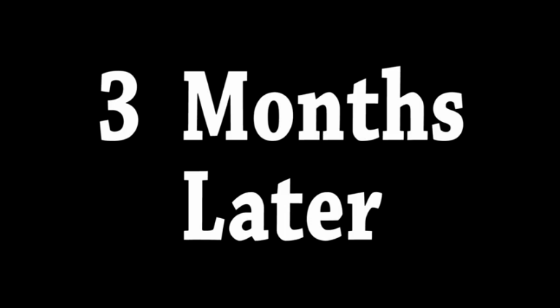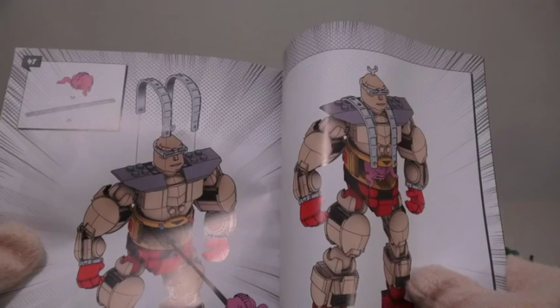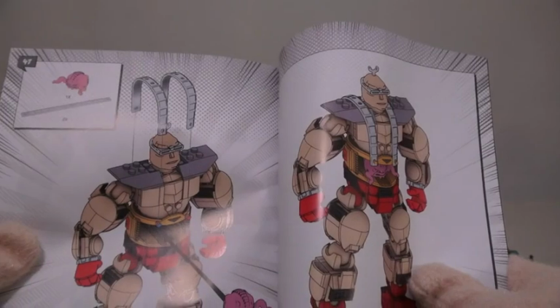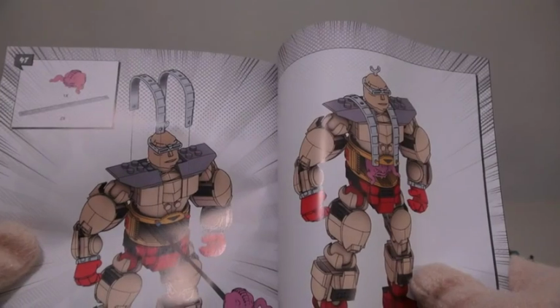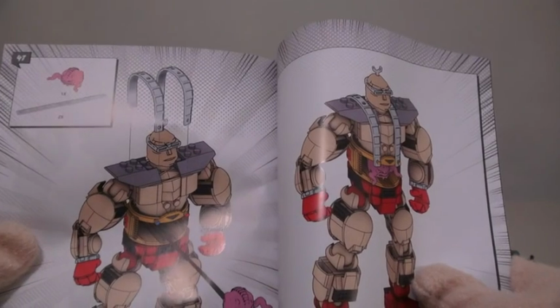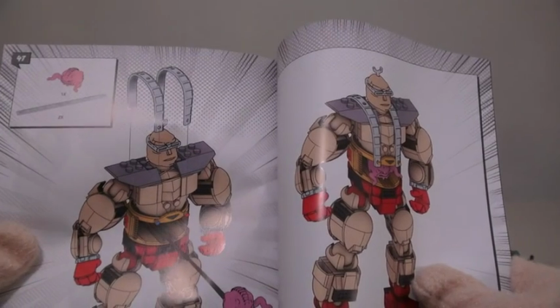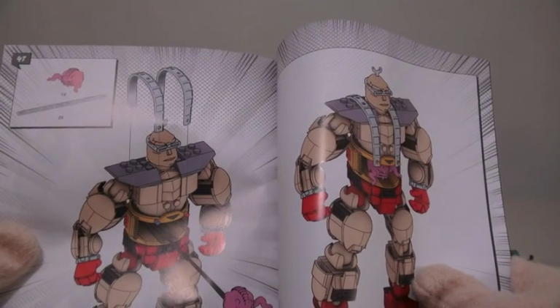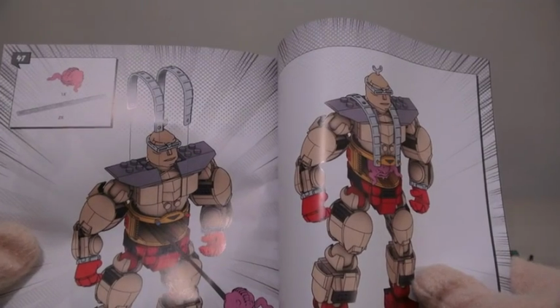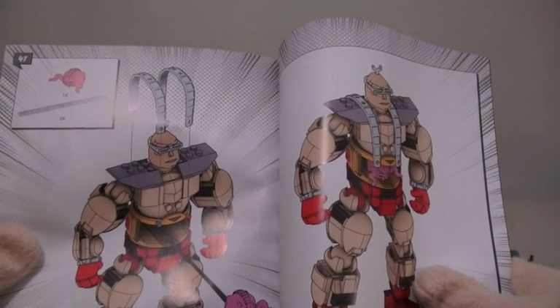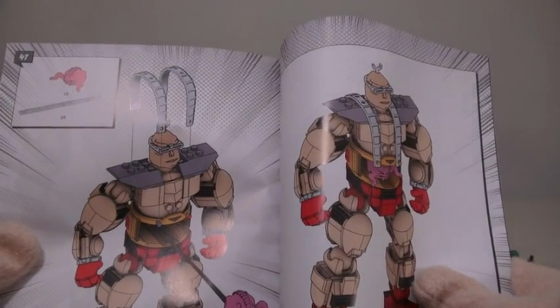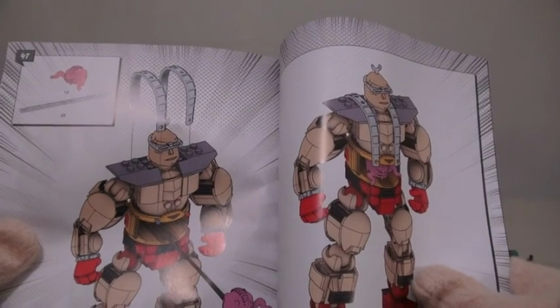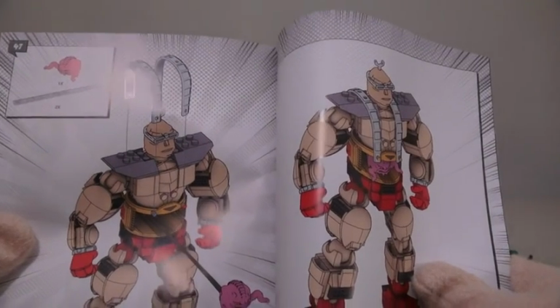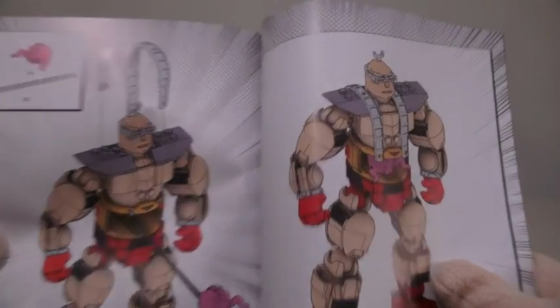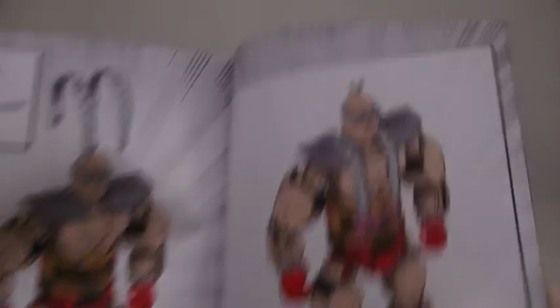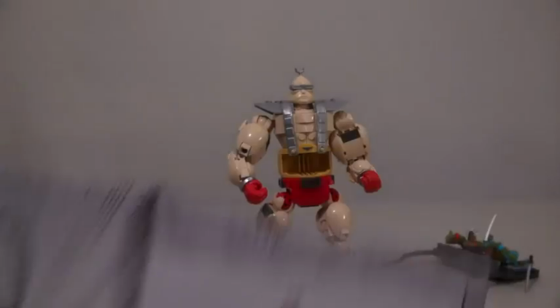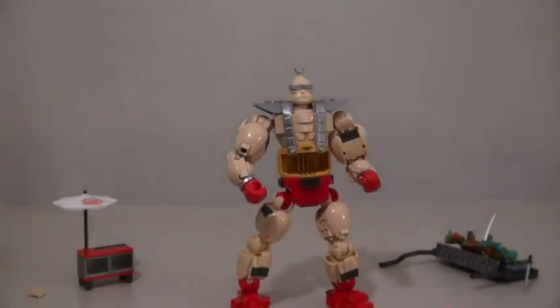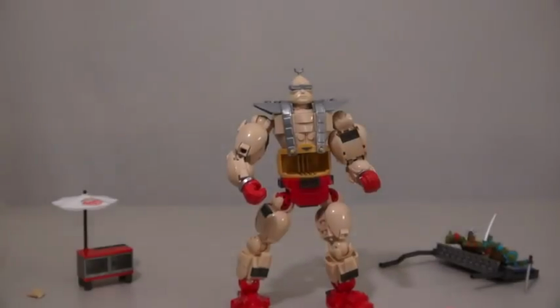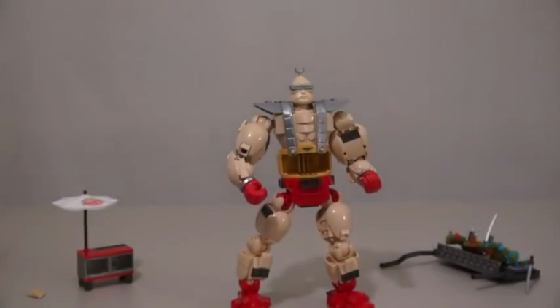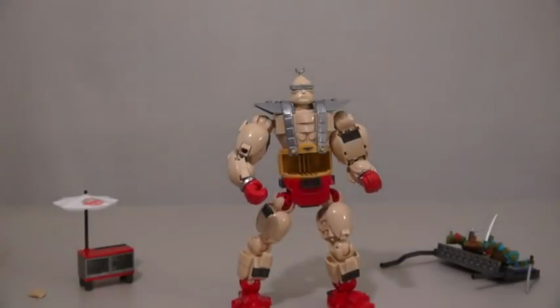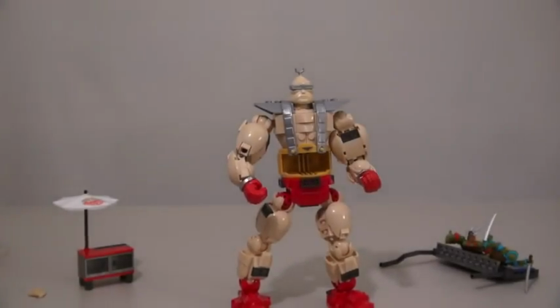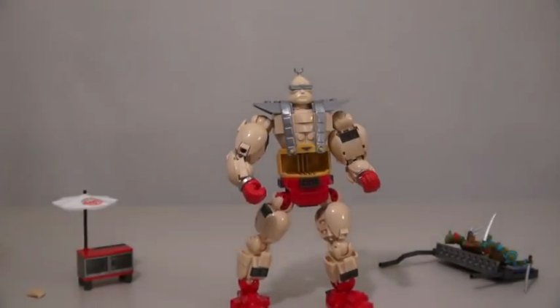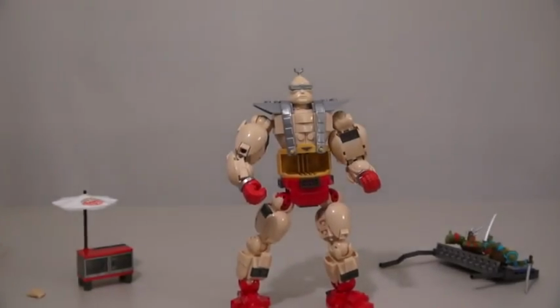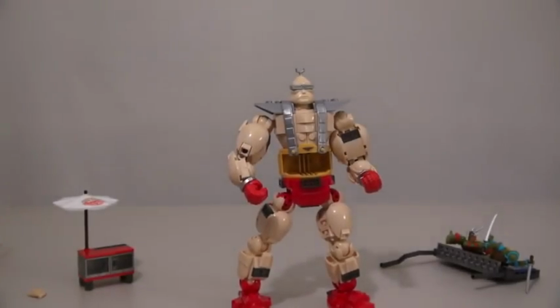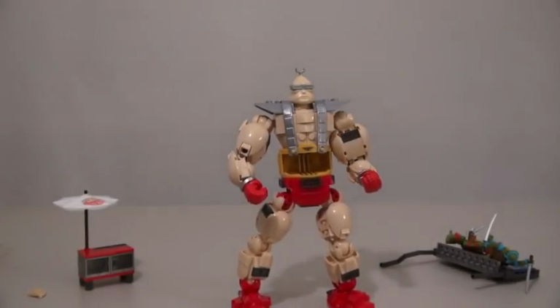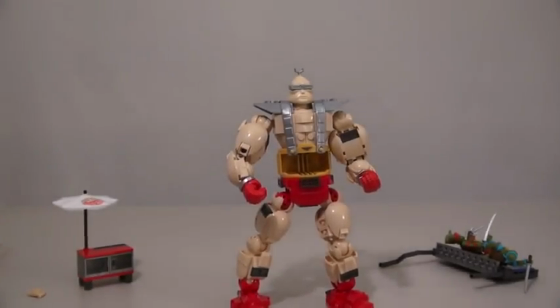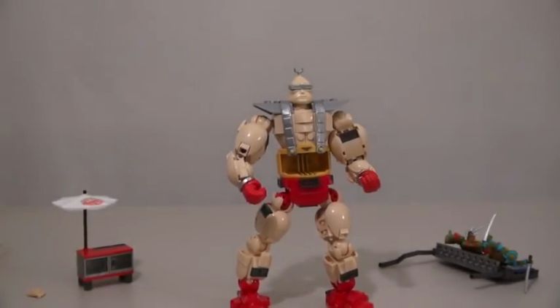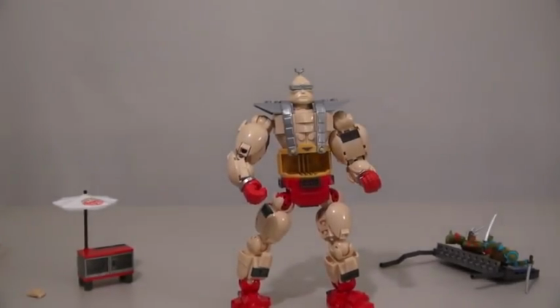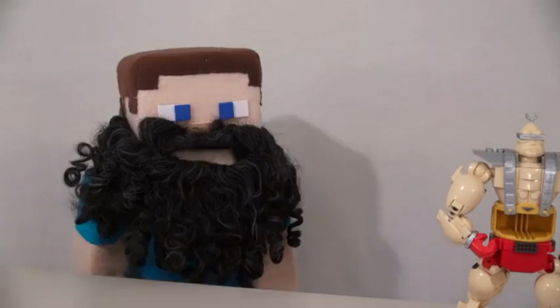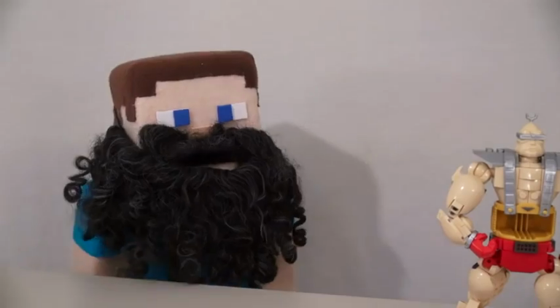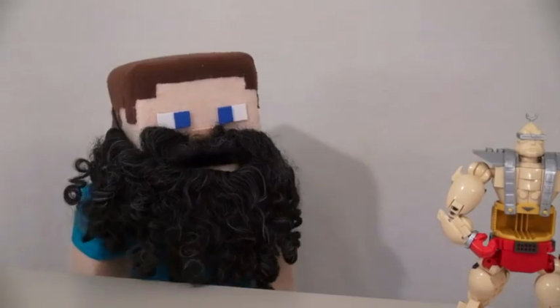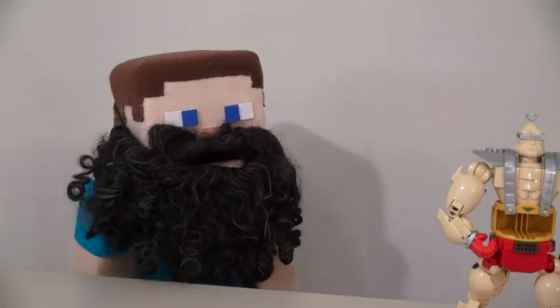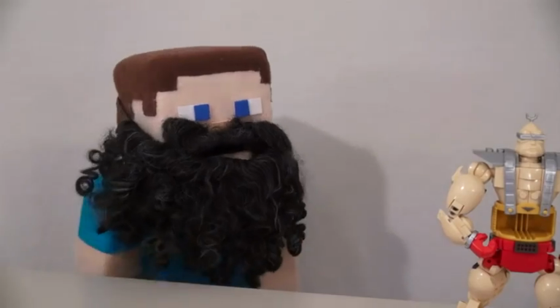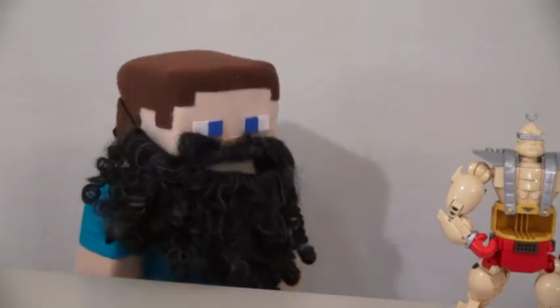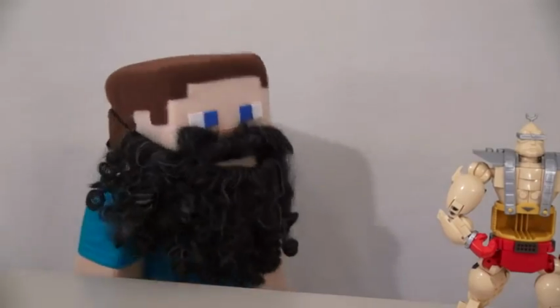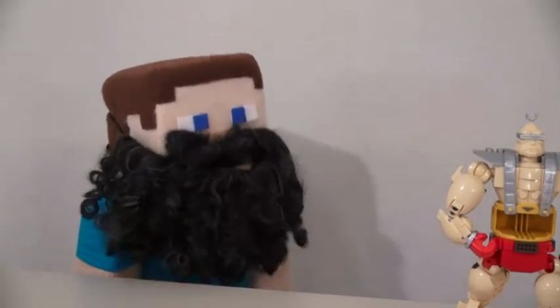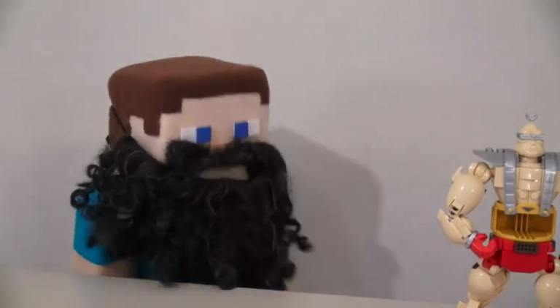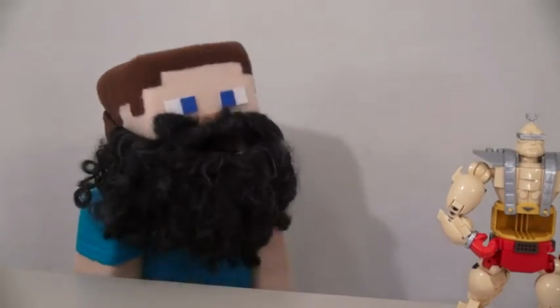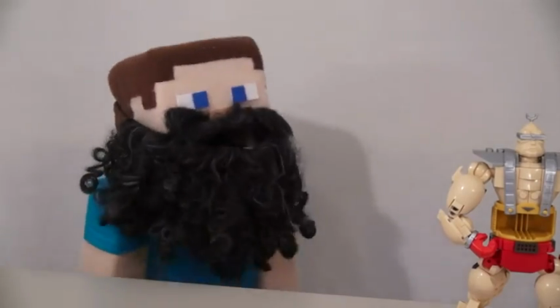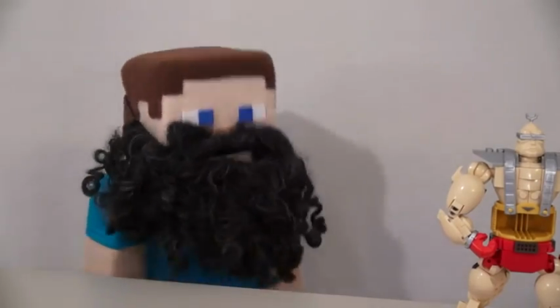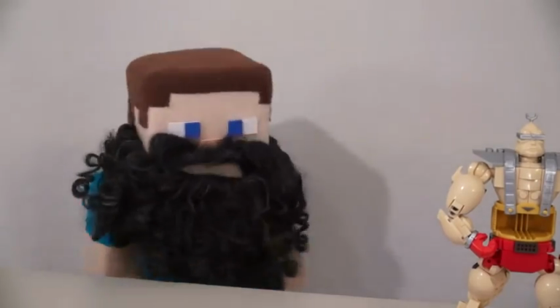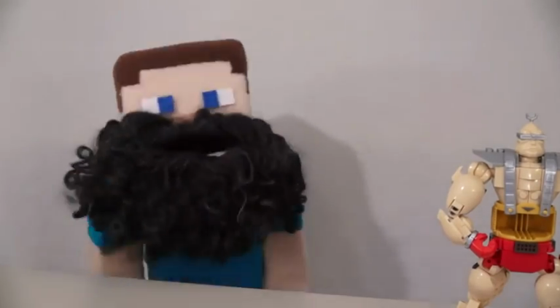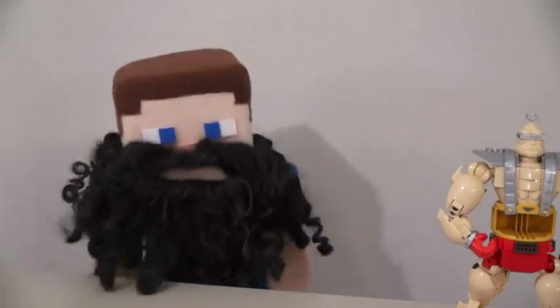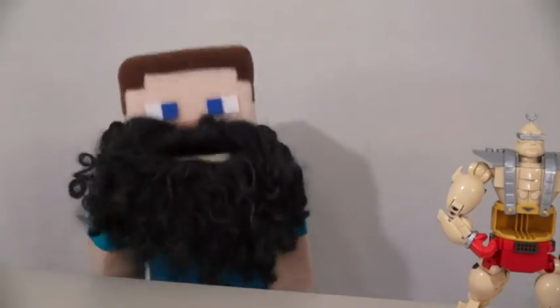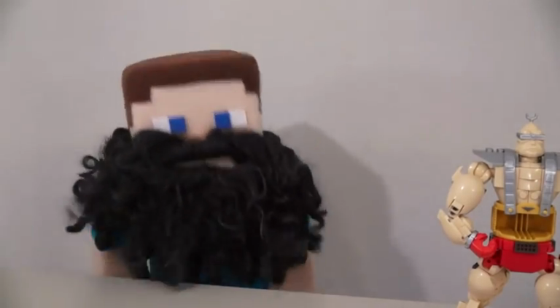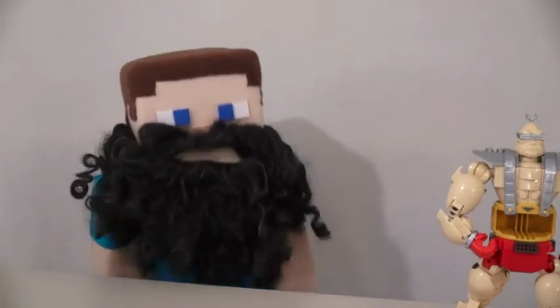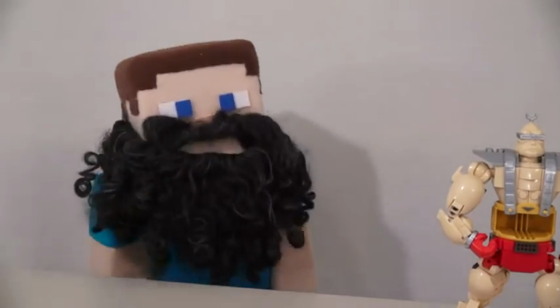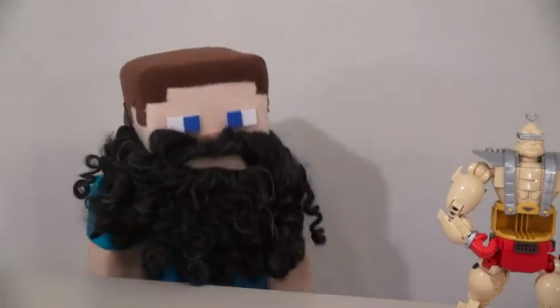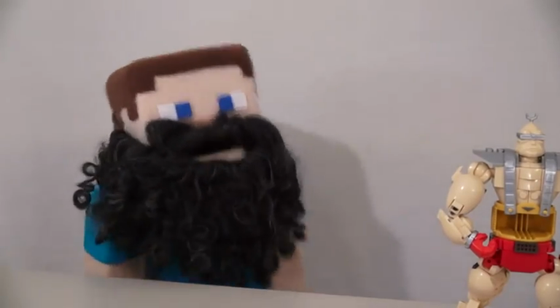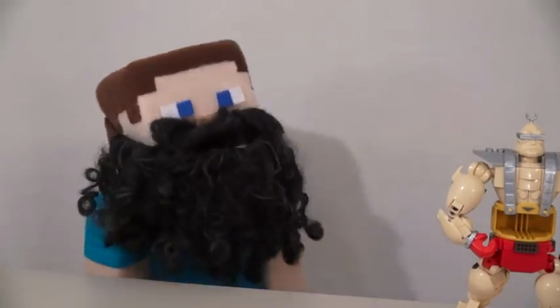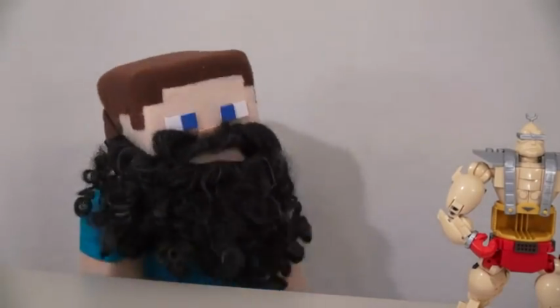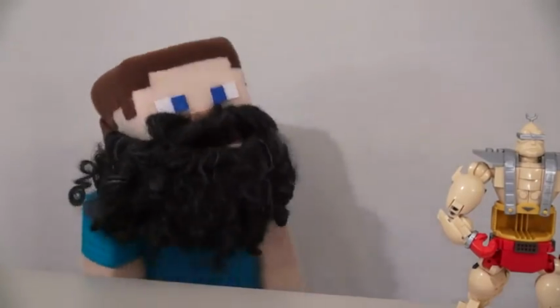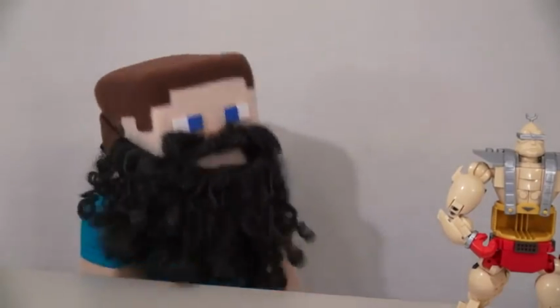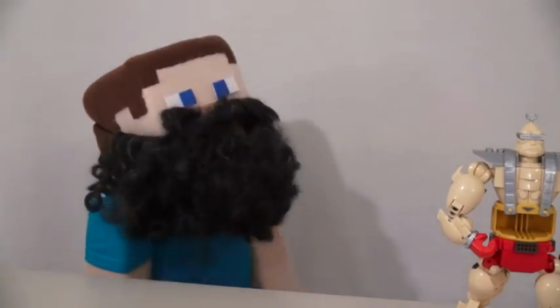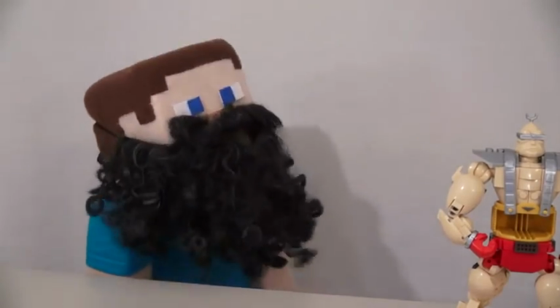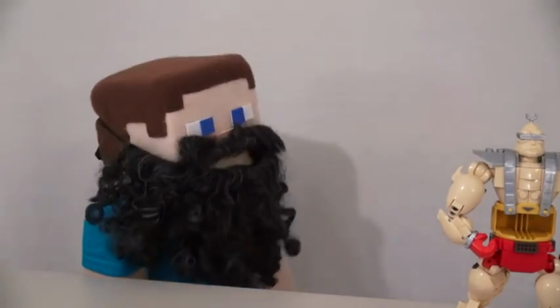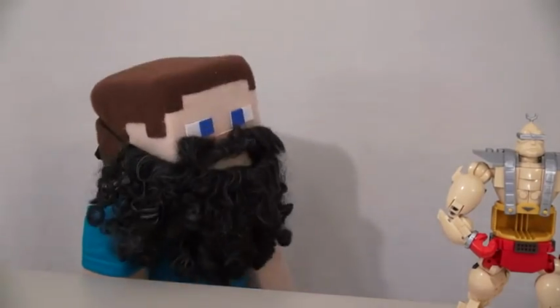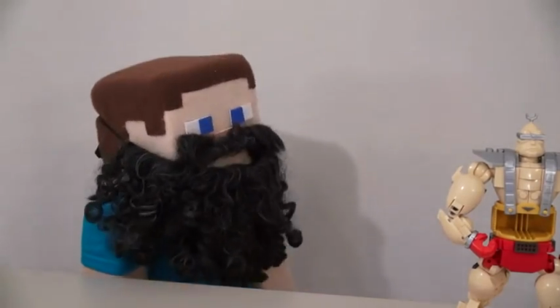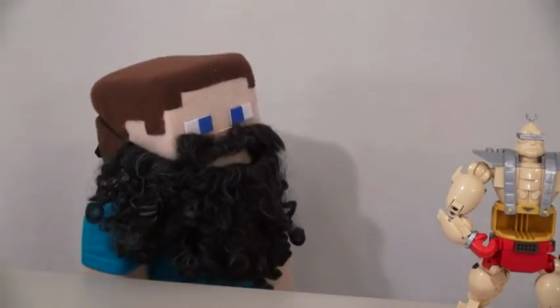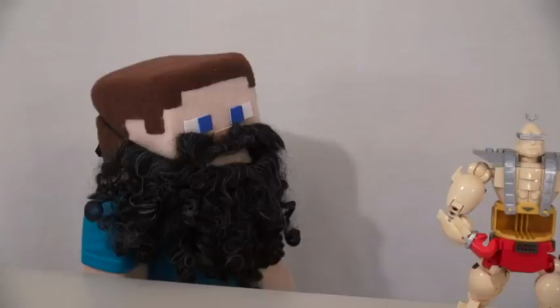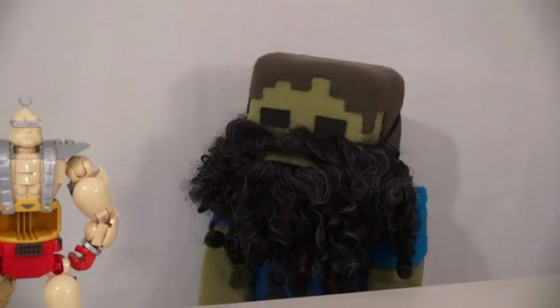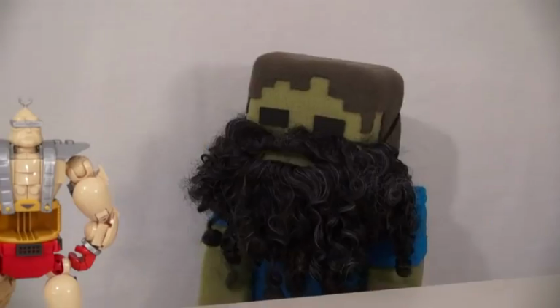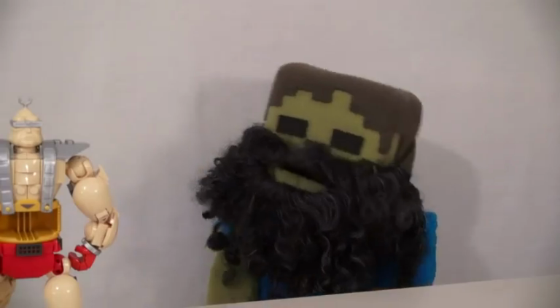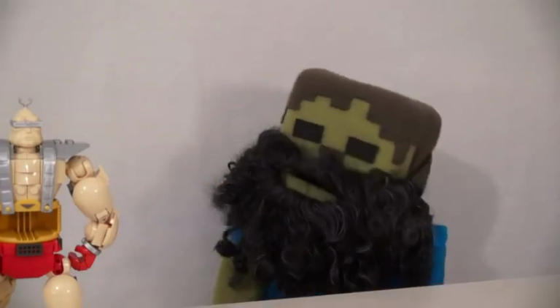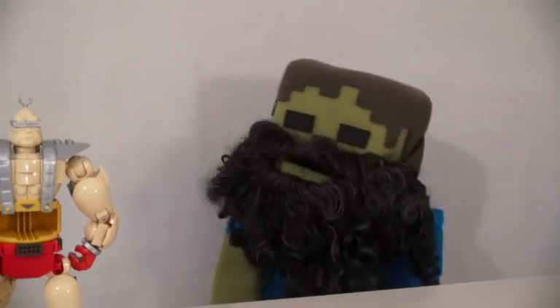And there we are. Step 85 completed. Ugh, my goodness, that took forever. Right, Zami Steve? Yup.